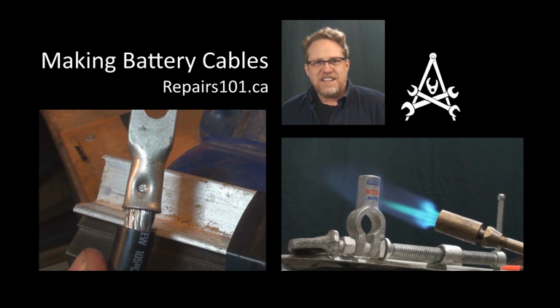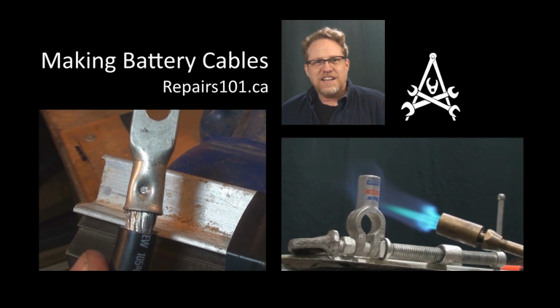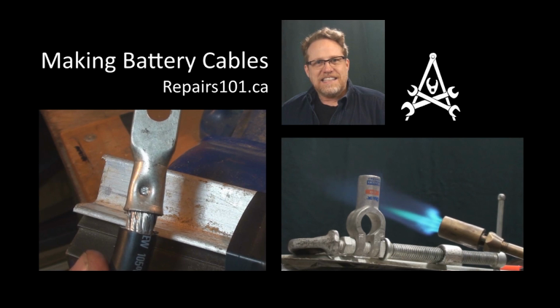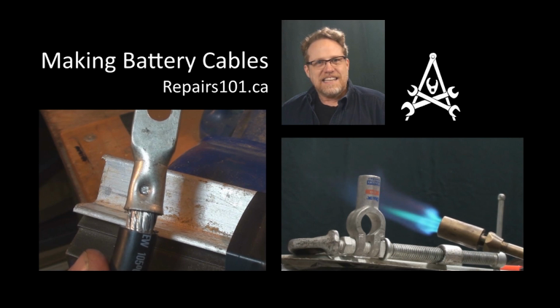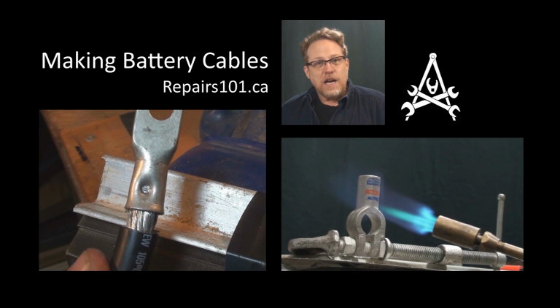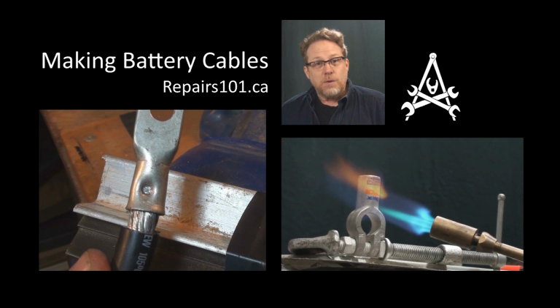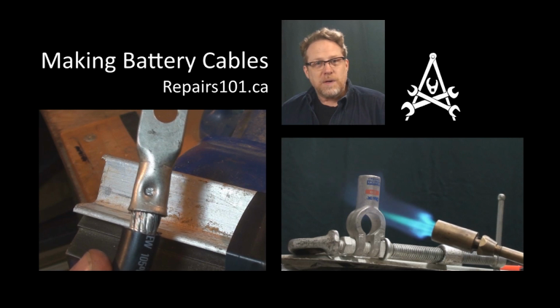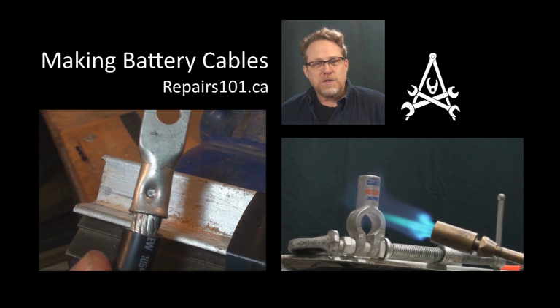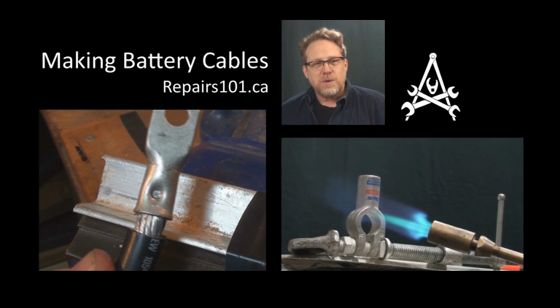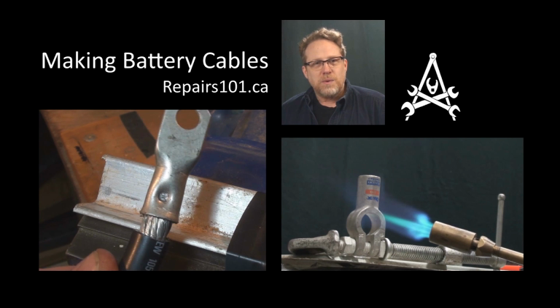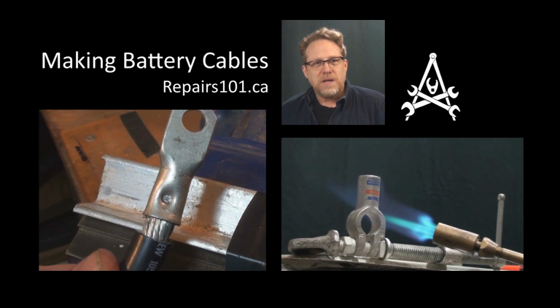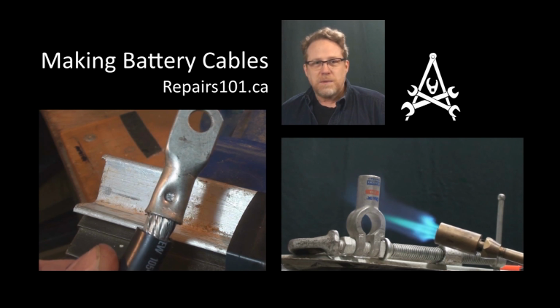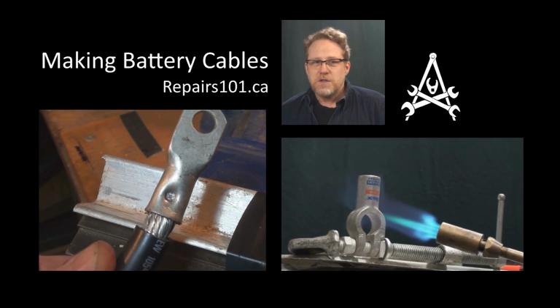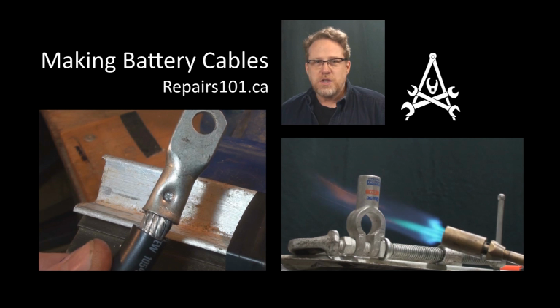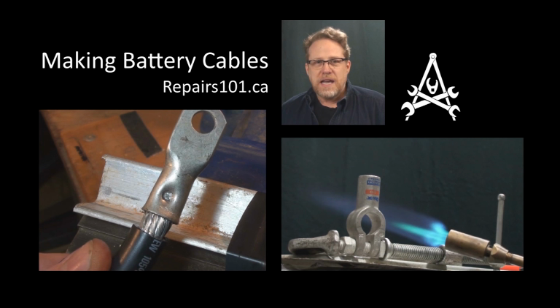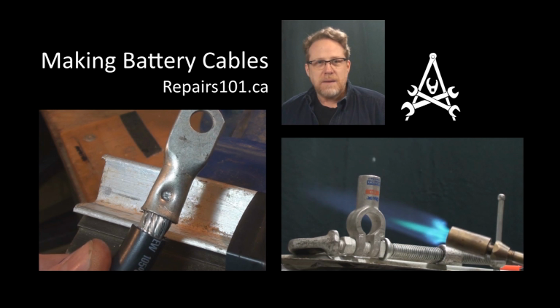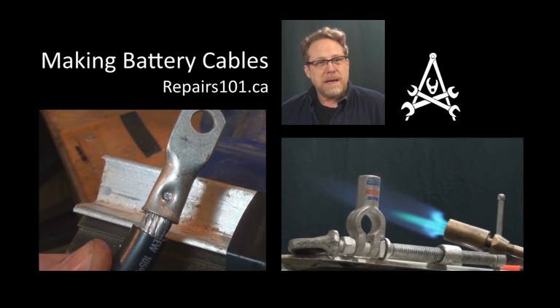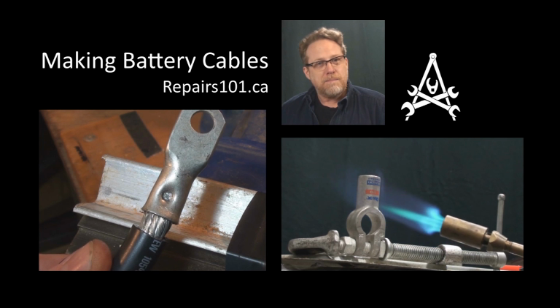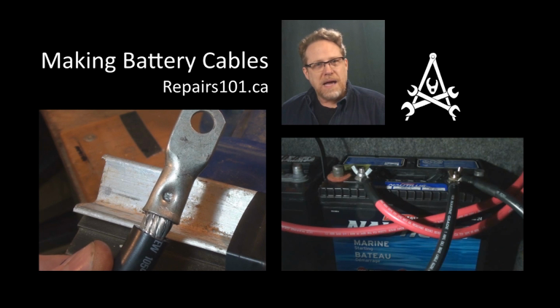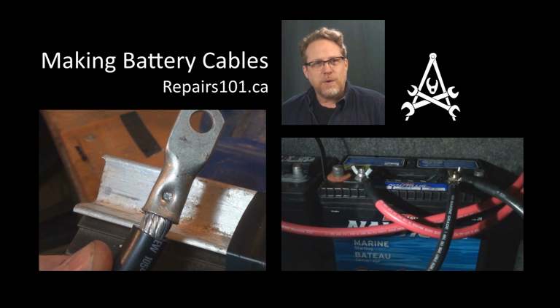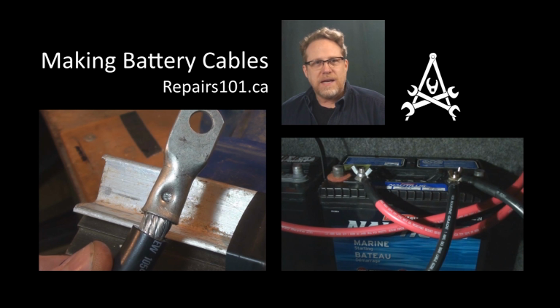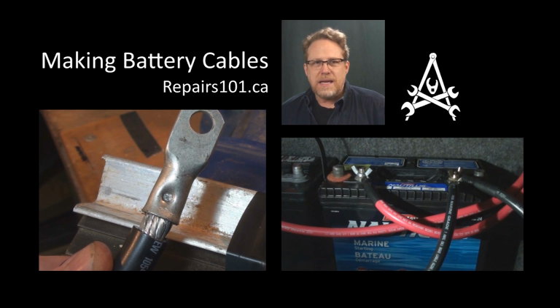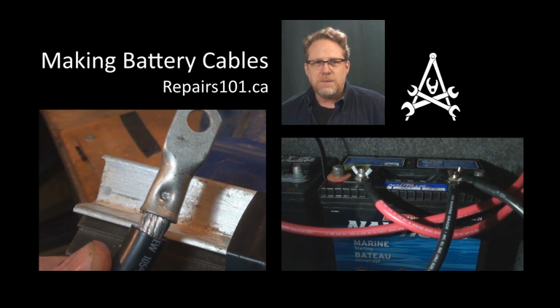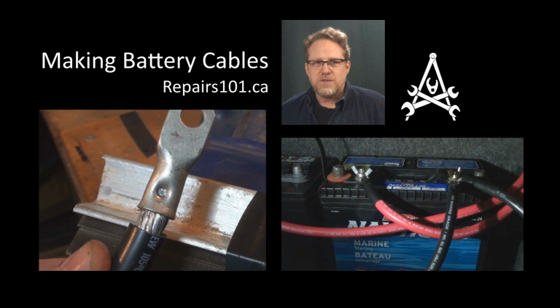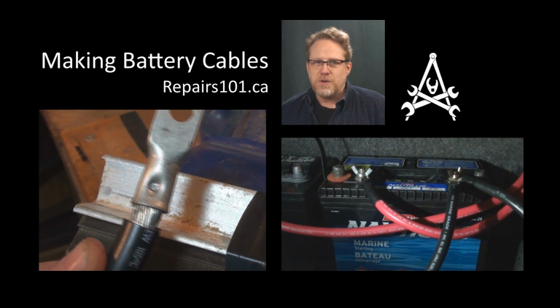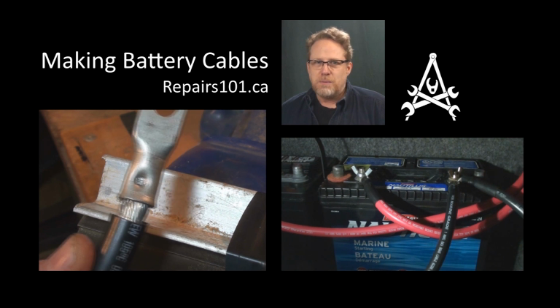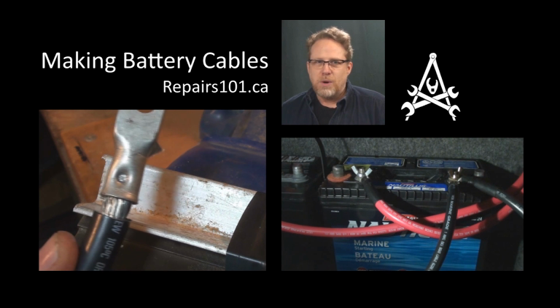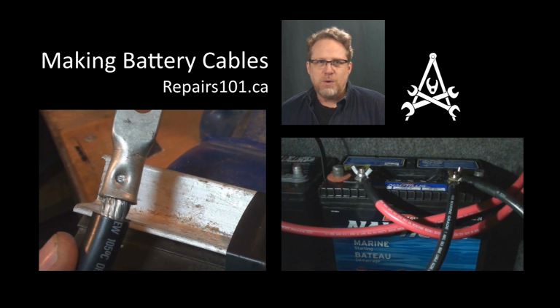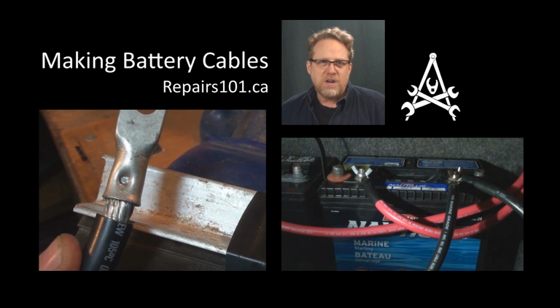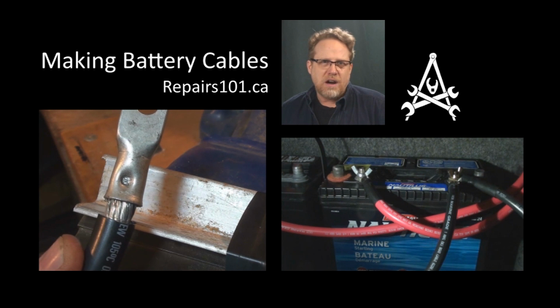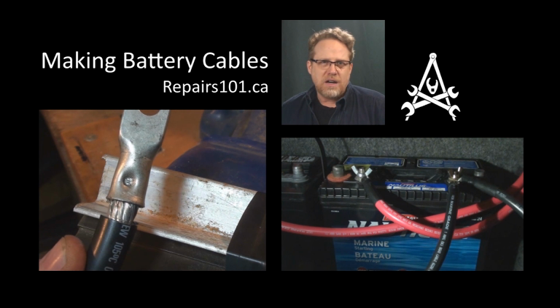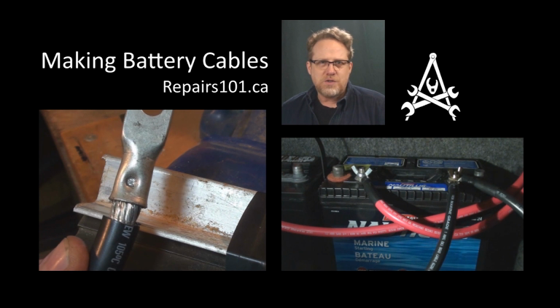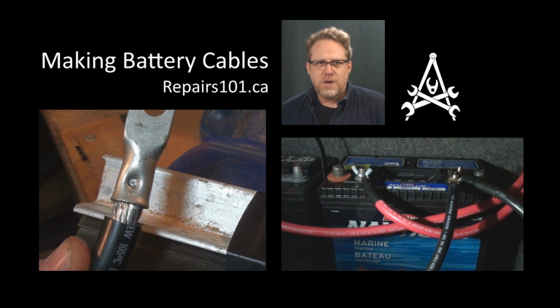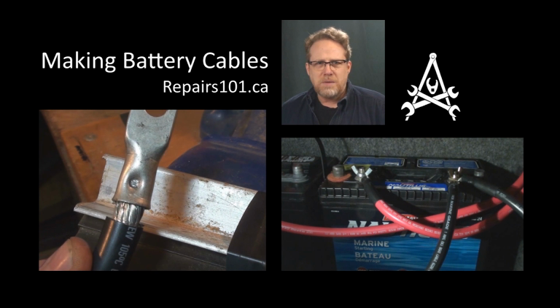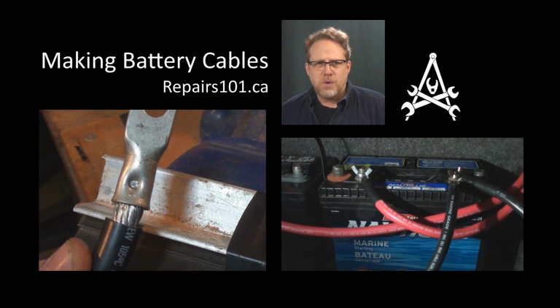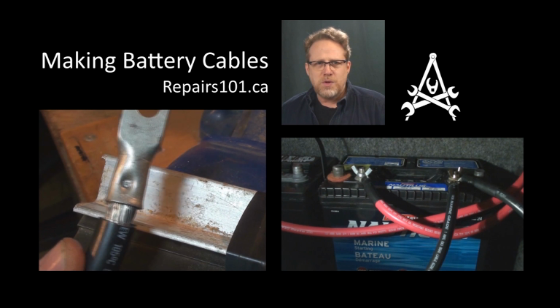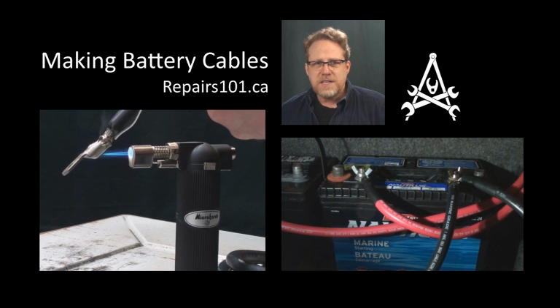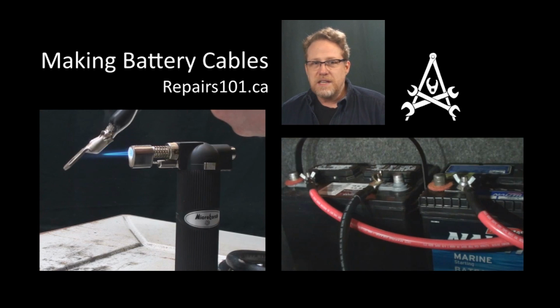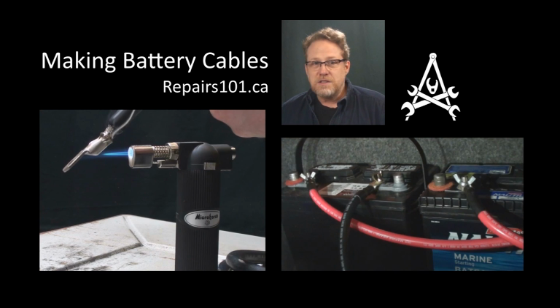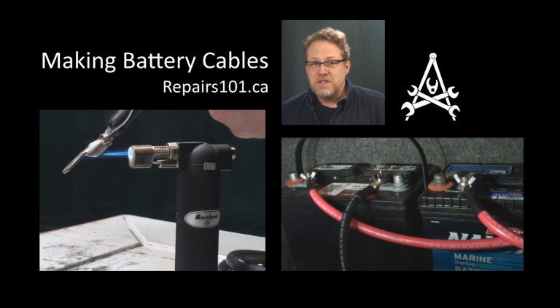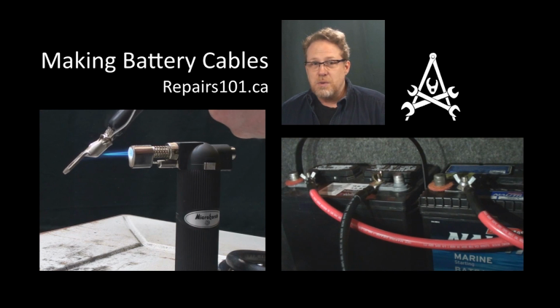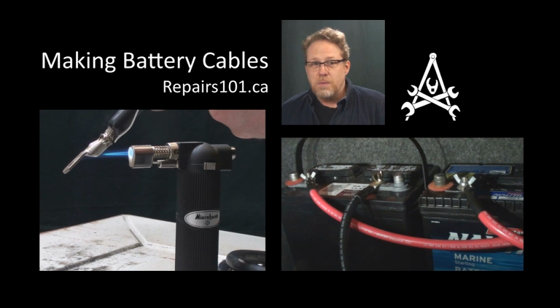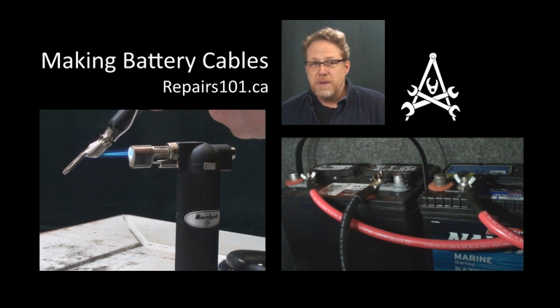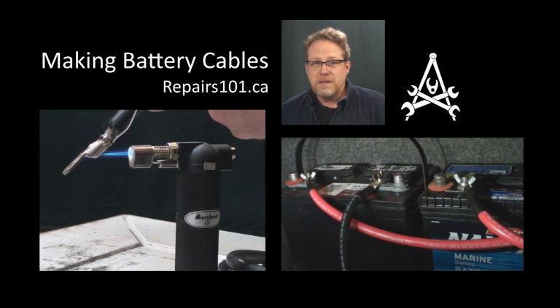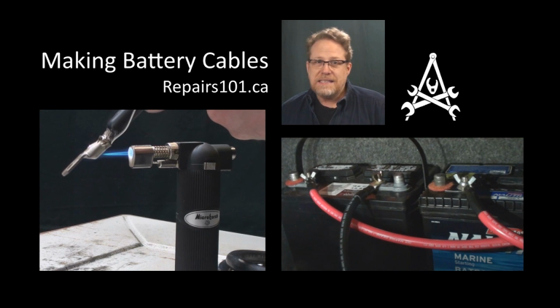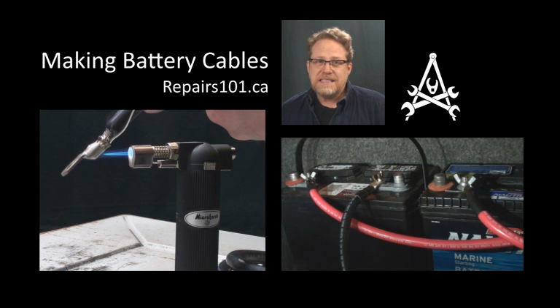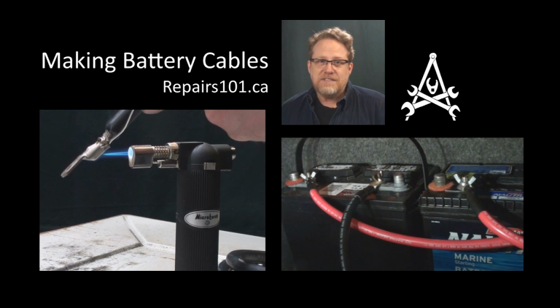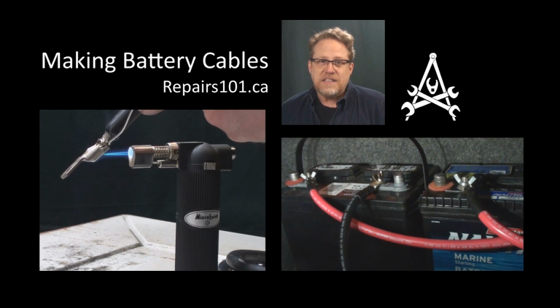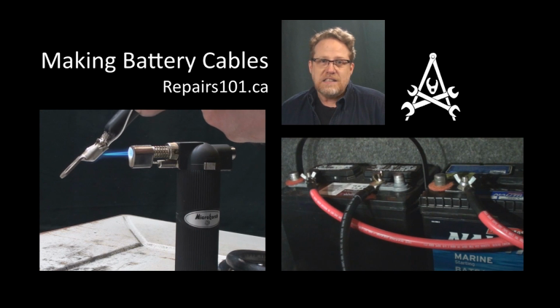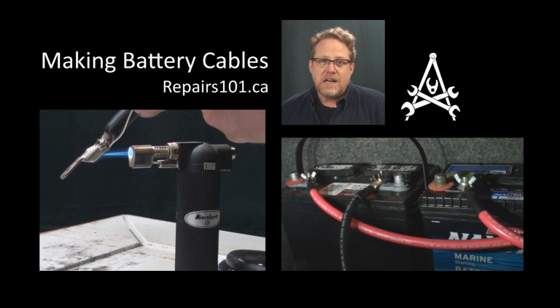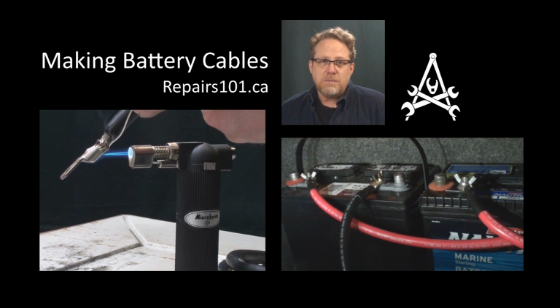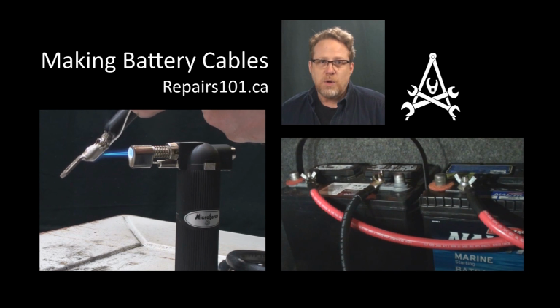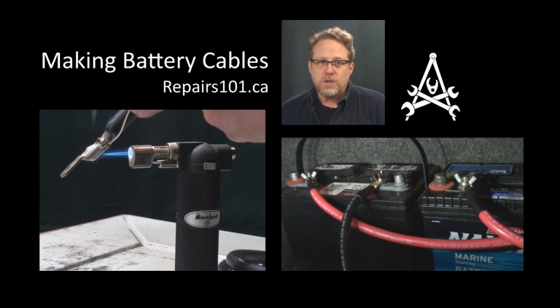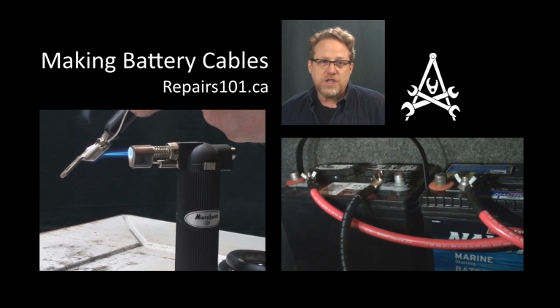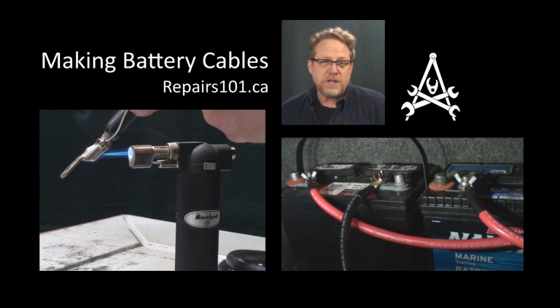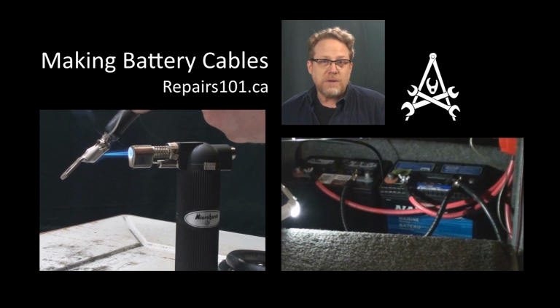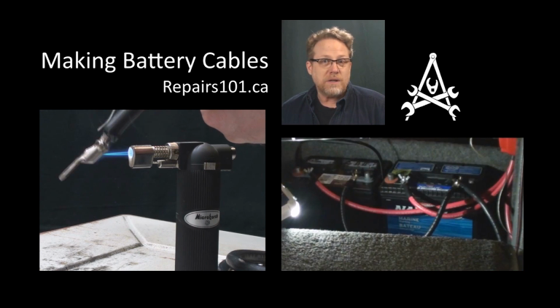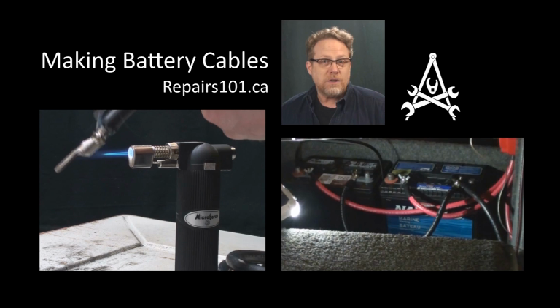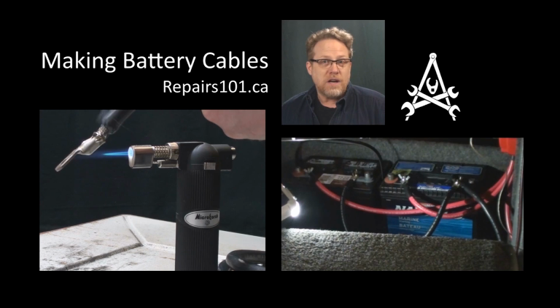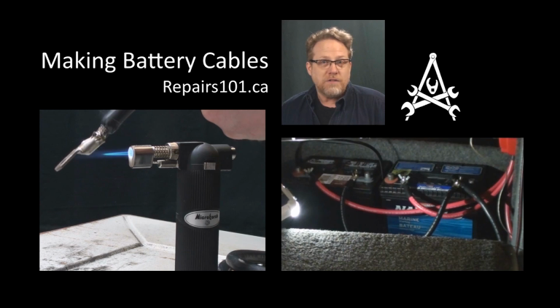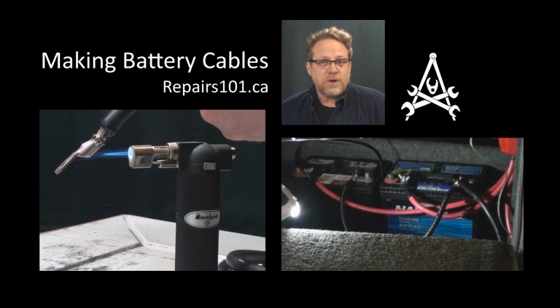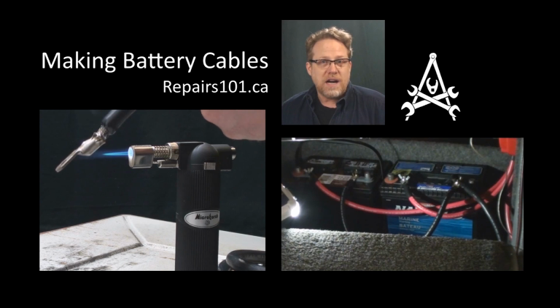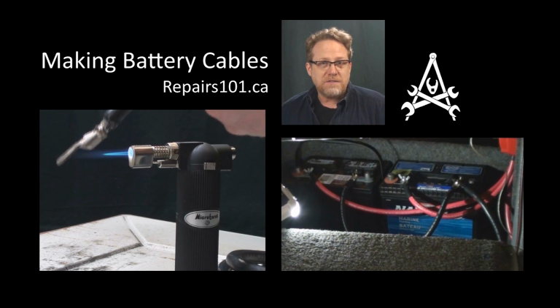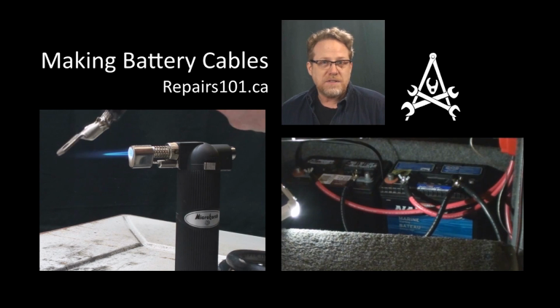Alright, today on Paris 101 I'm going to show you how to make battery cables for your car, truck, motorcycle, snowmobile, ATV, lawnmower, generator, or hovercraft.